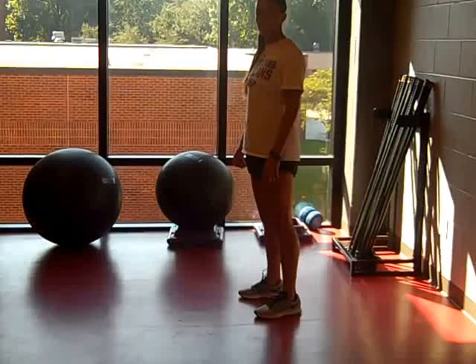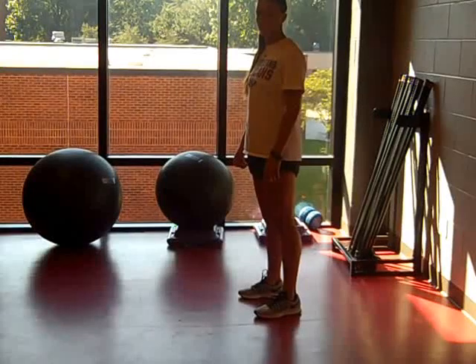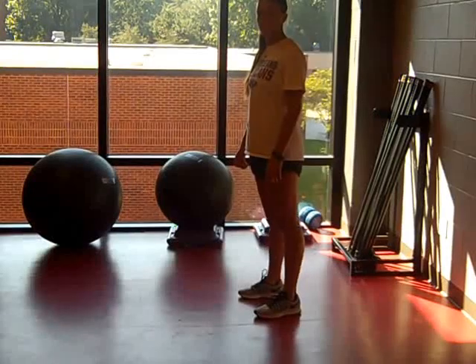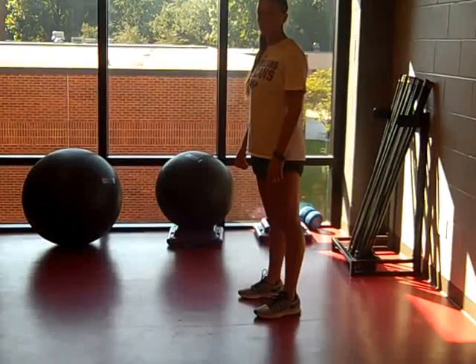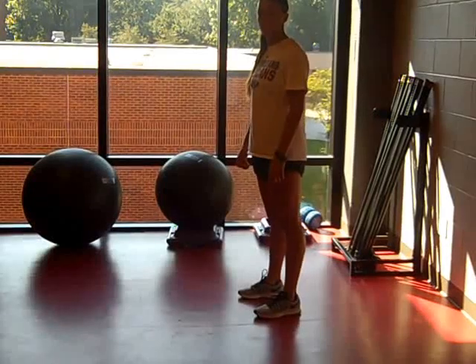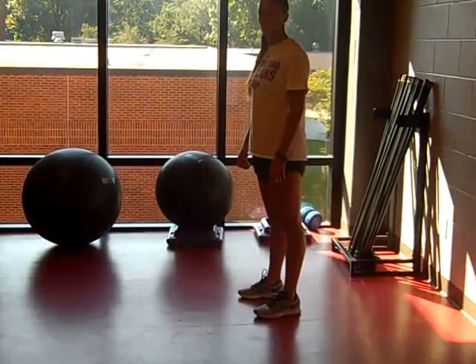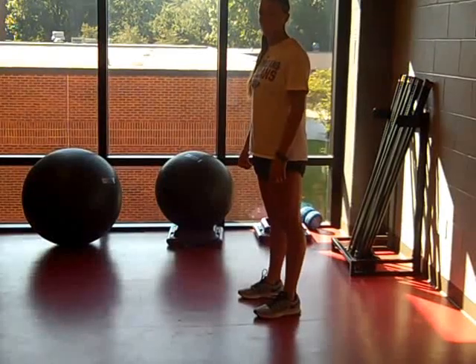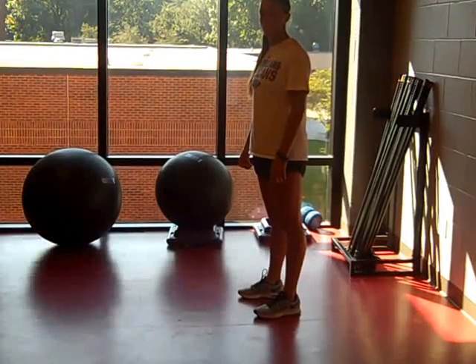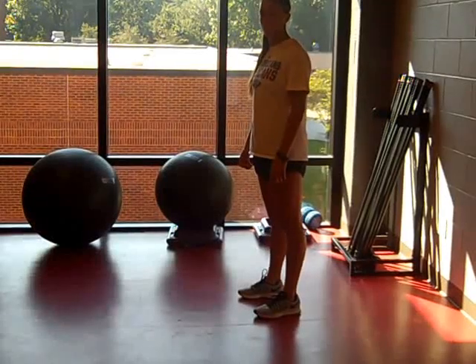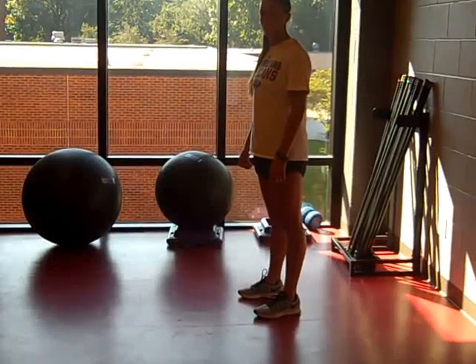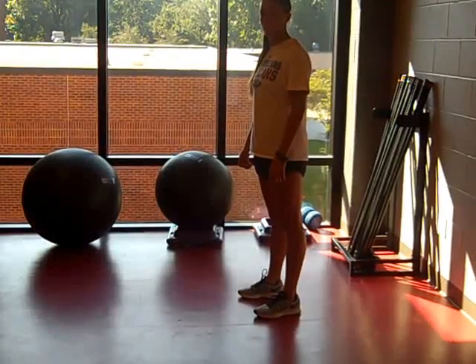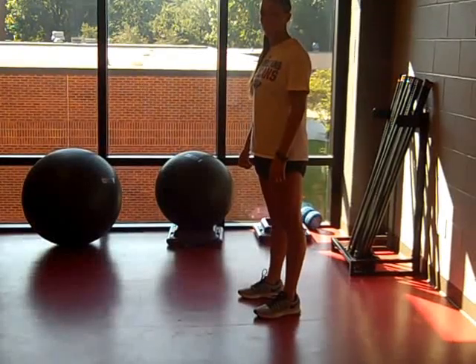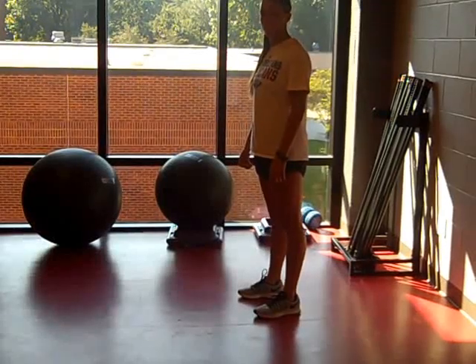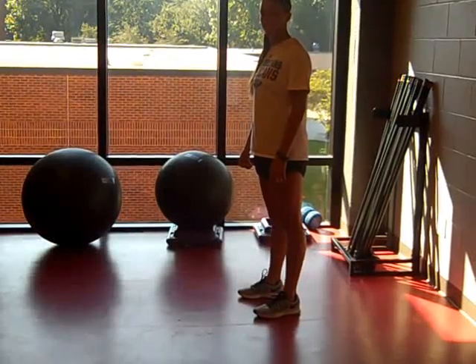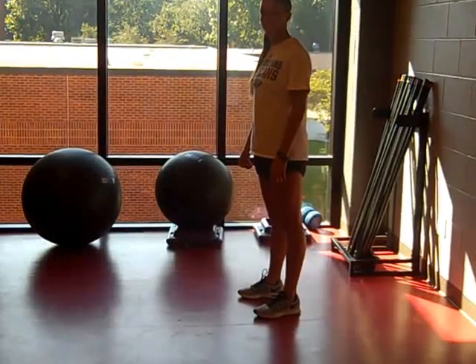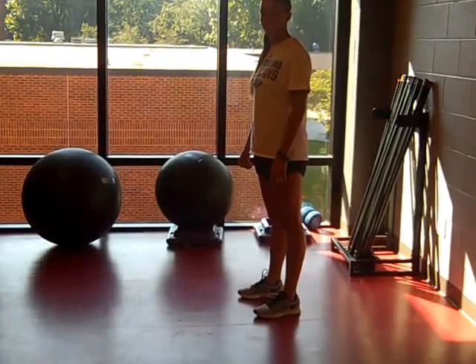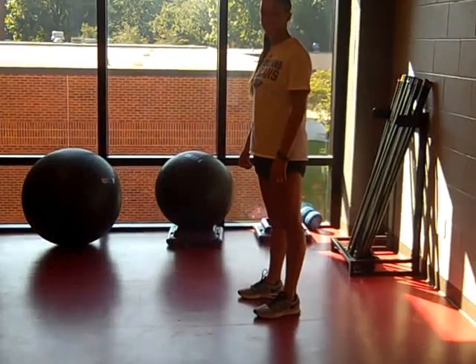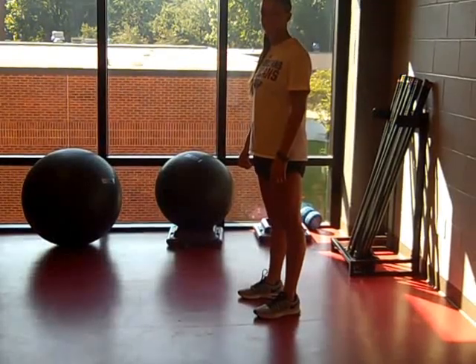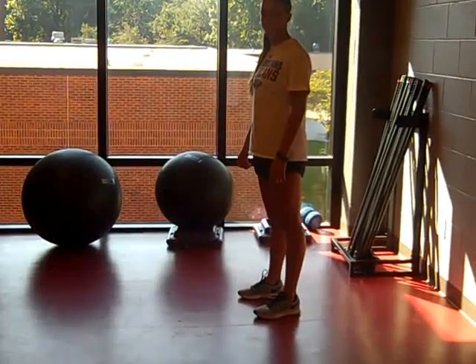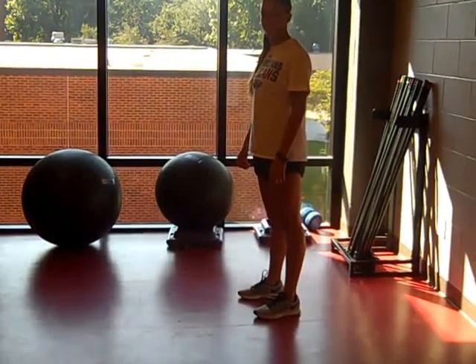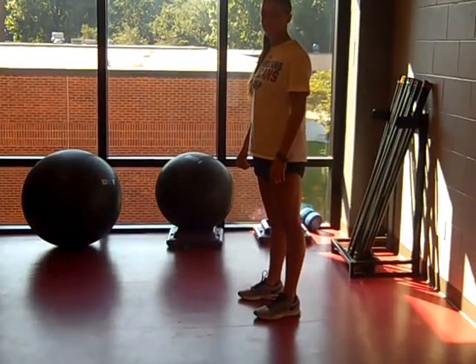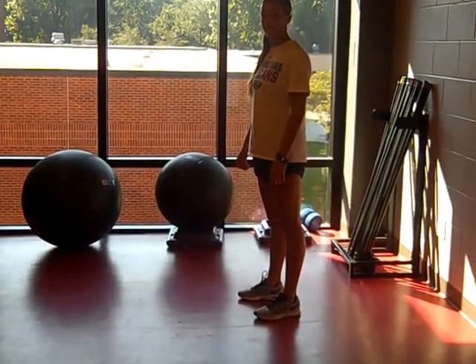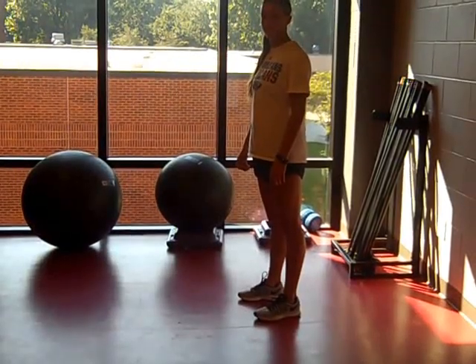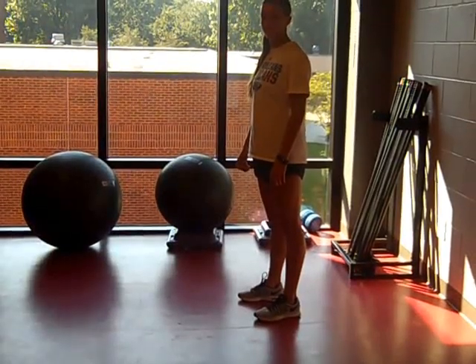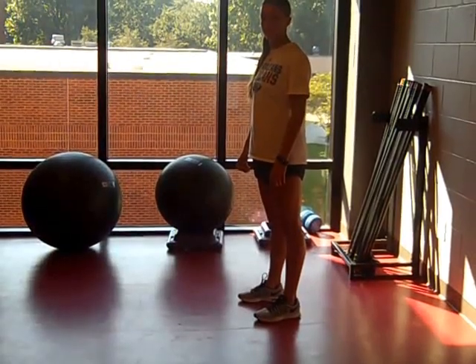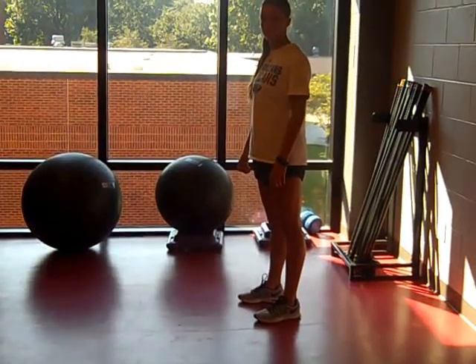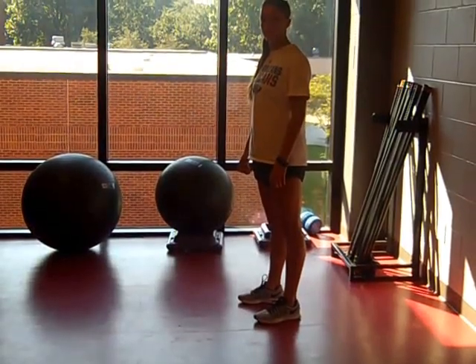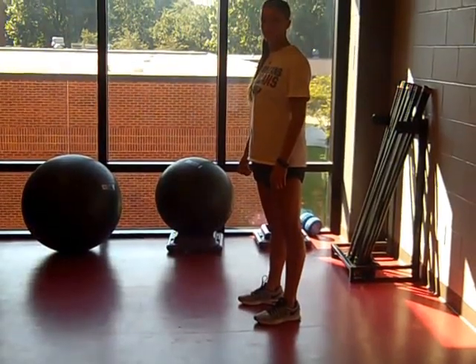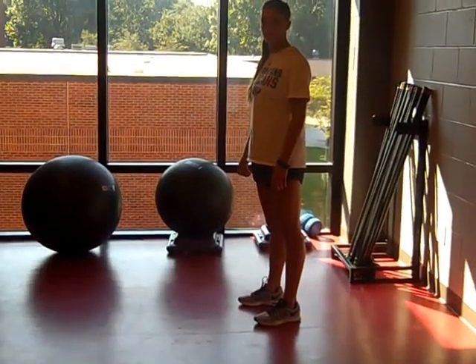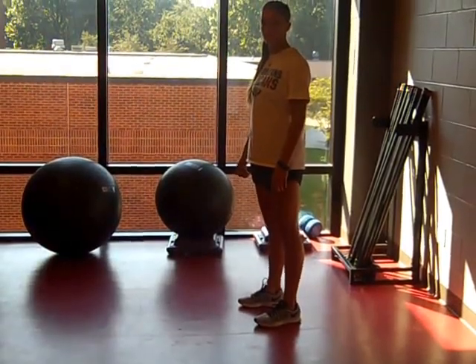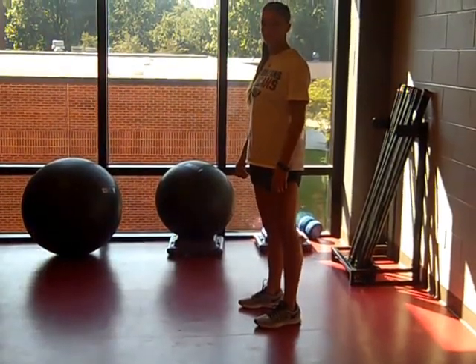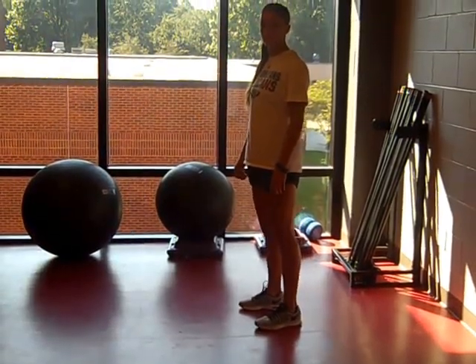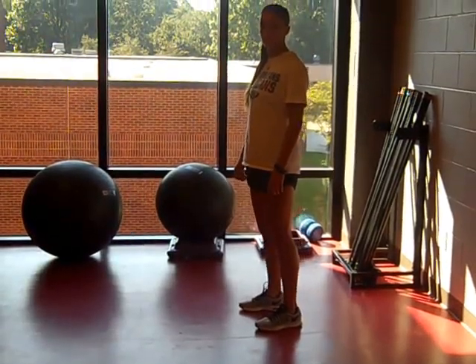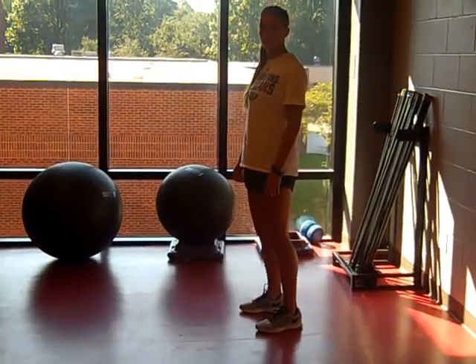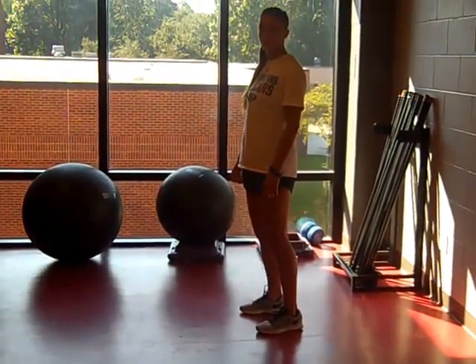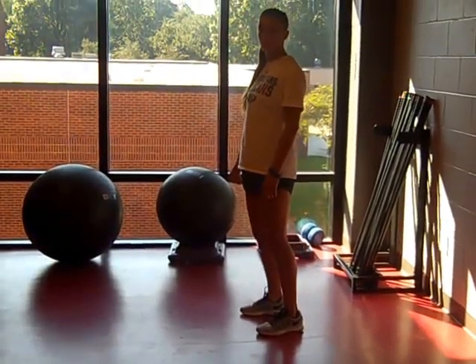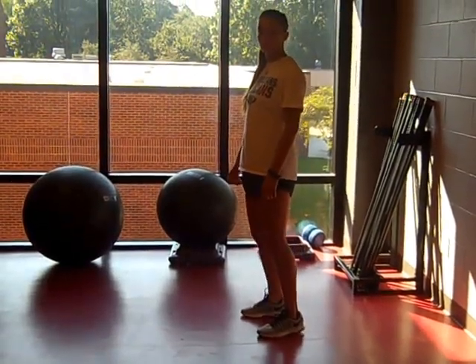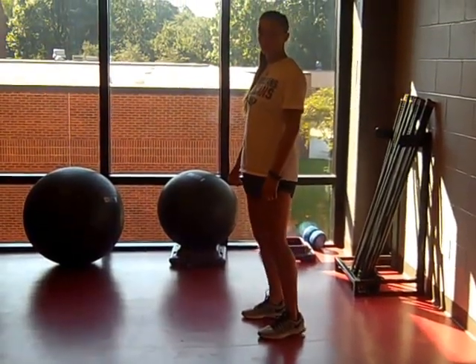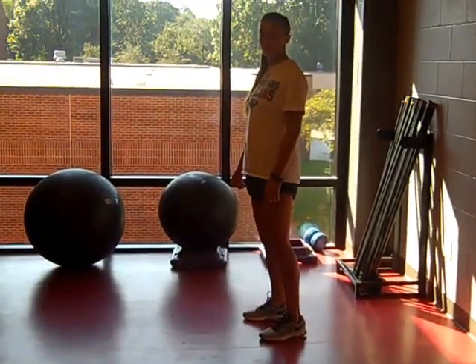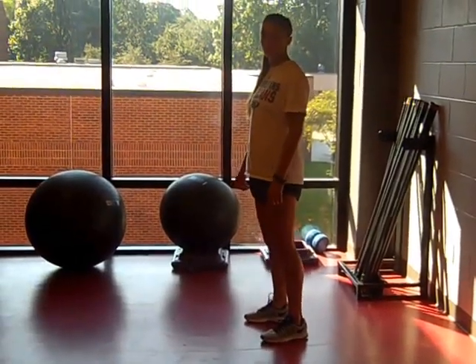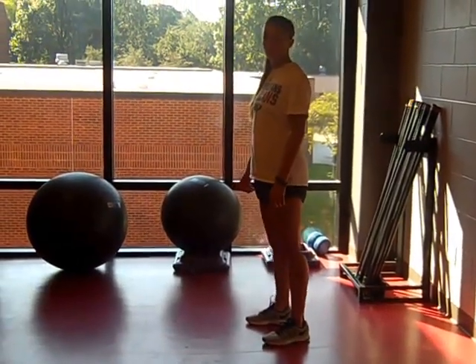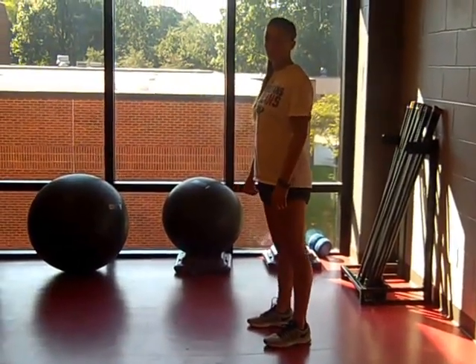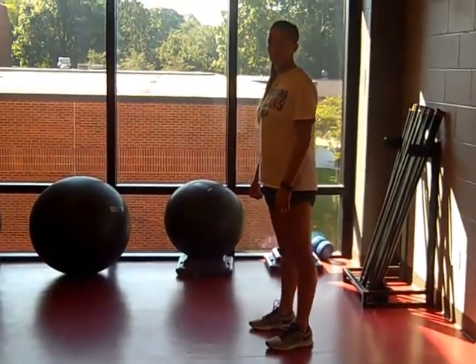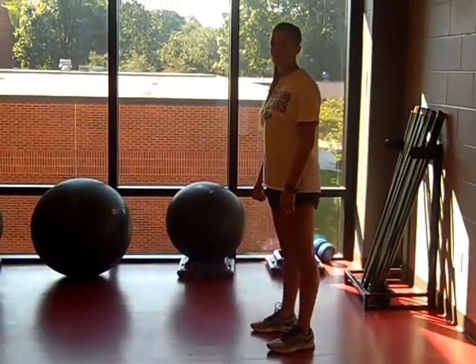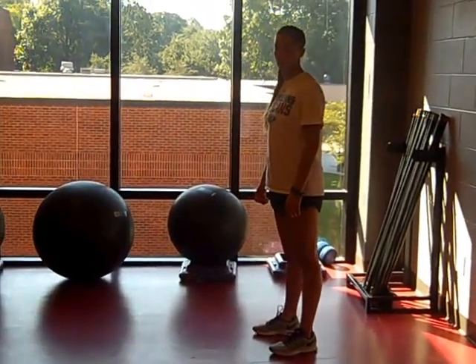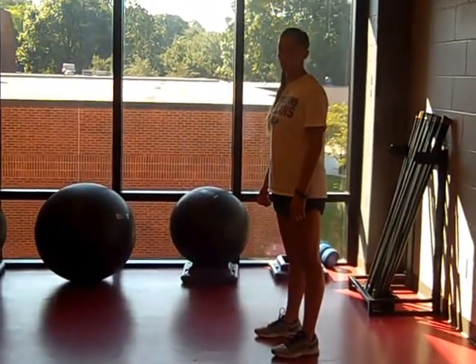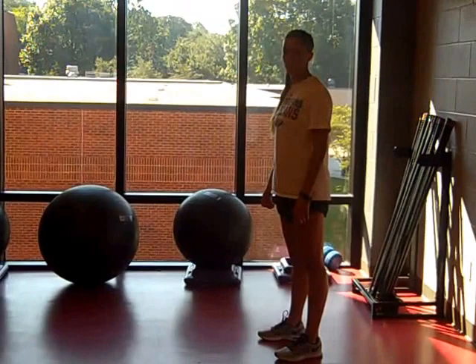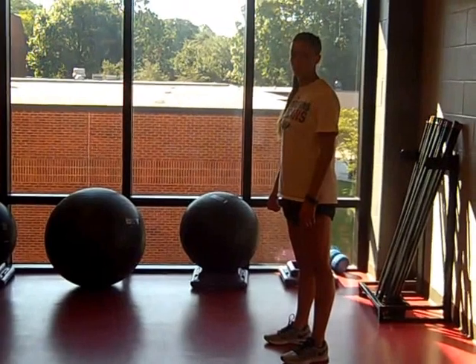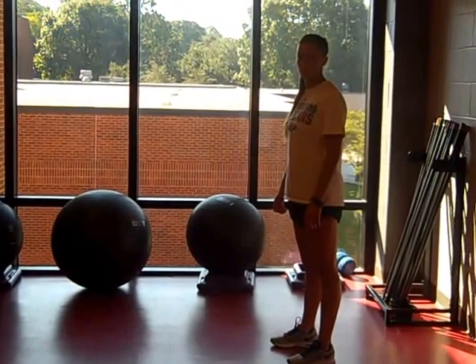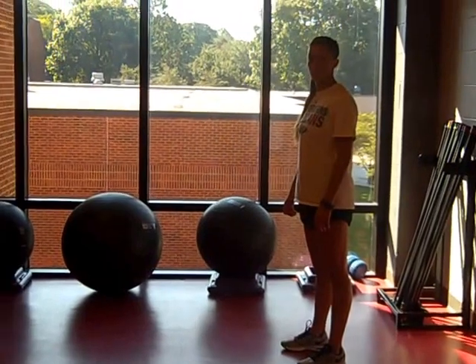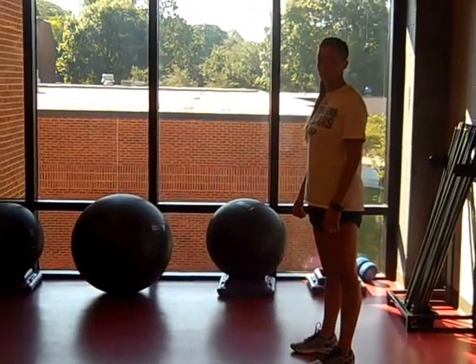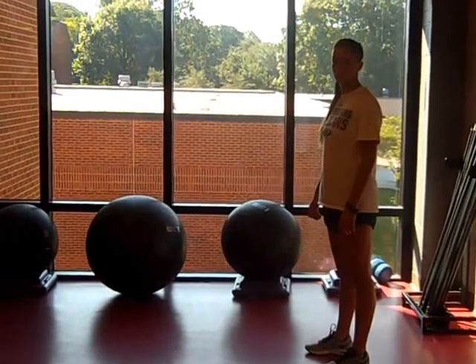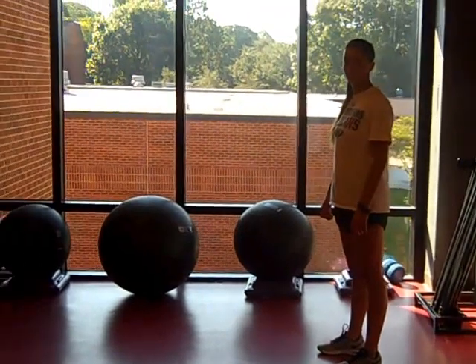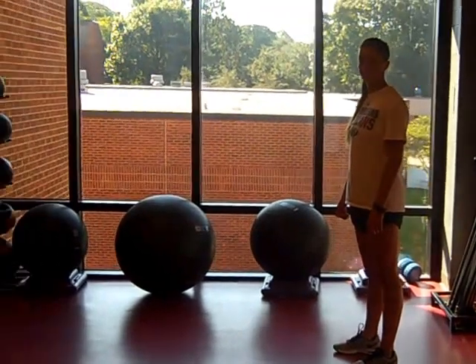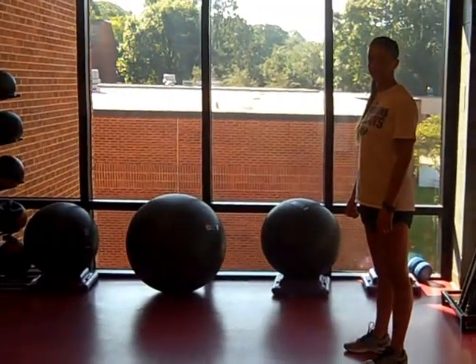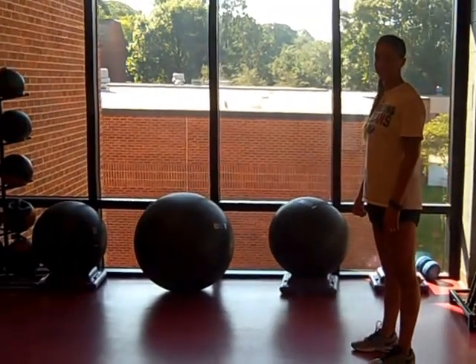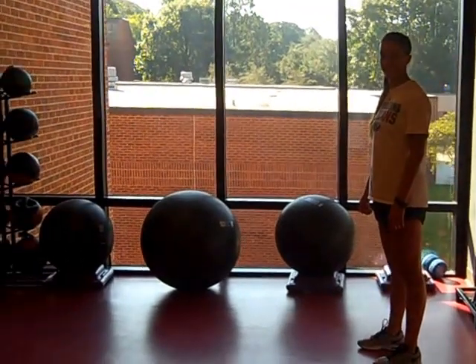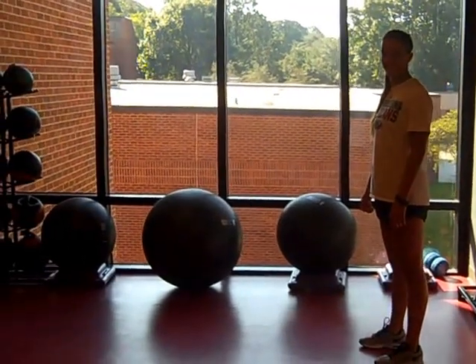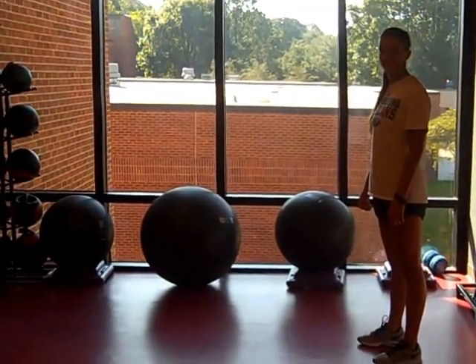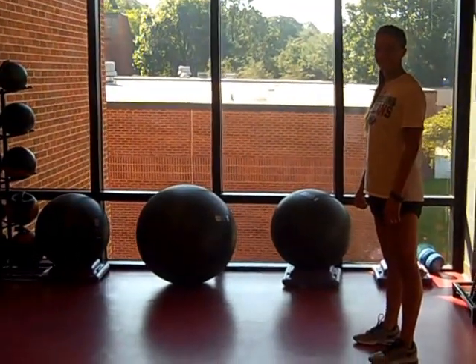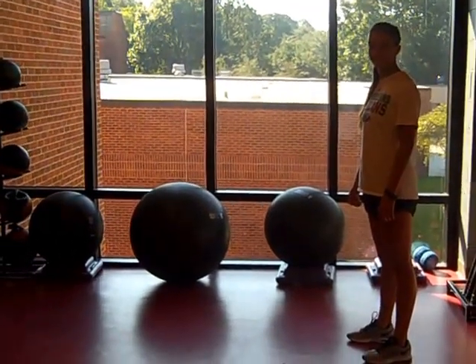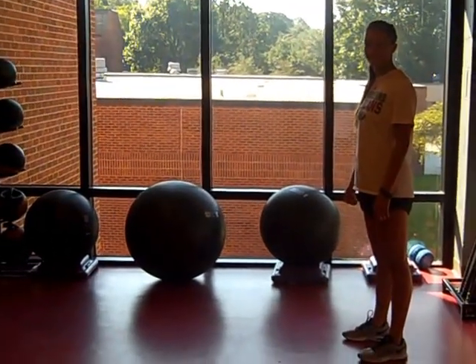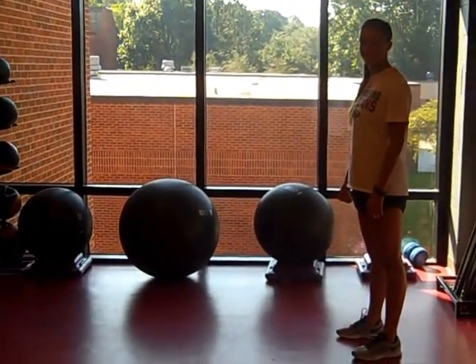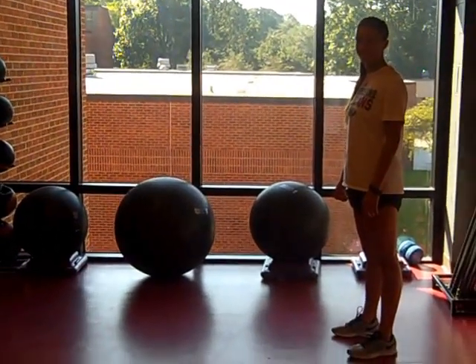This is Natalie Newman. Tumbling and Inverted Balance Development.